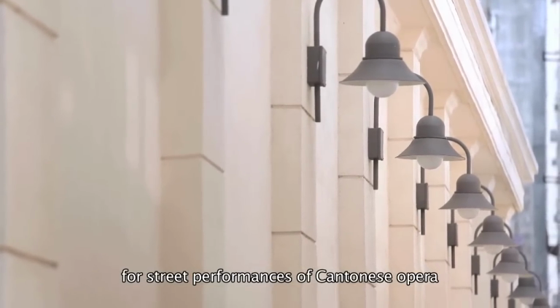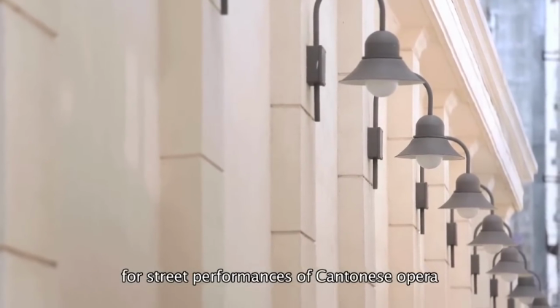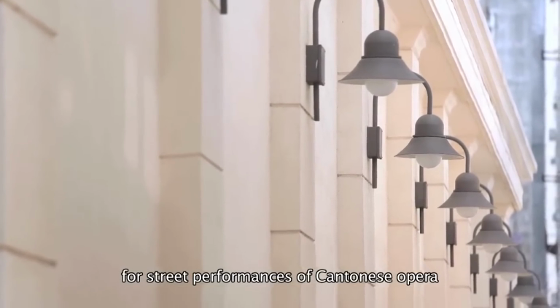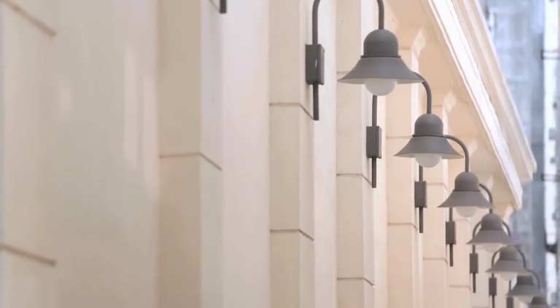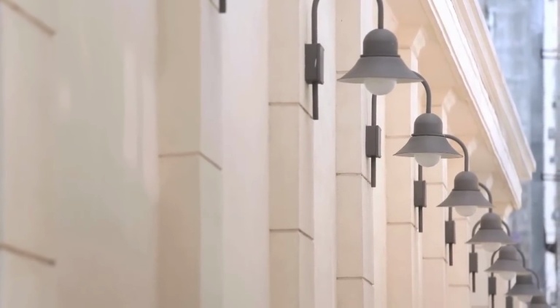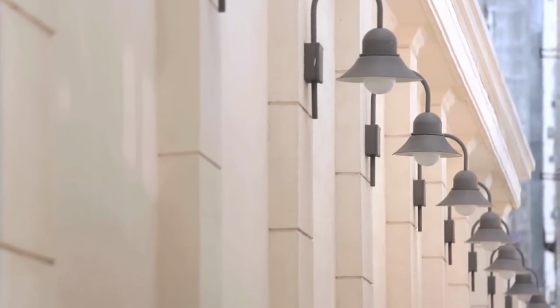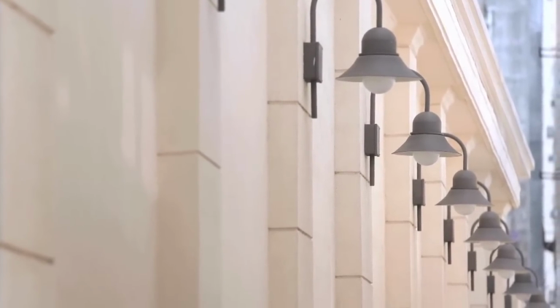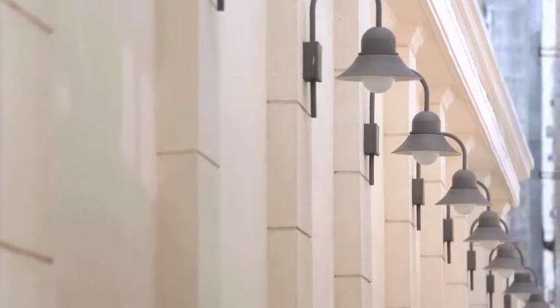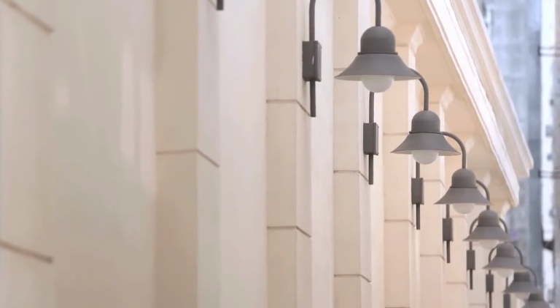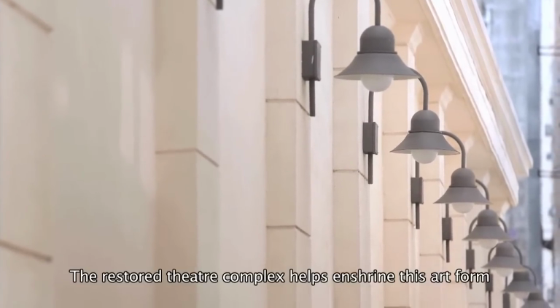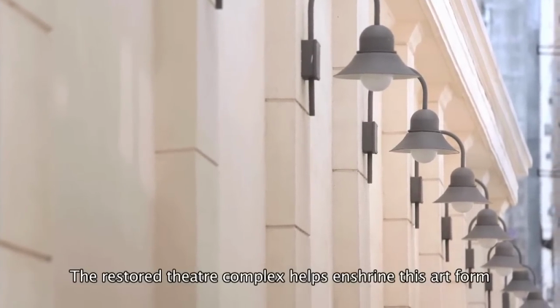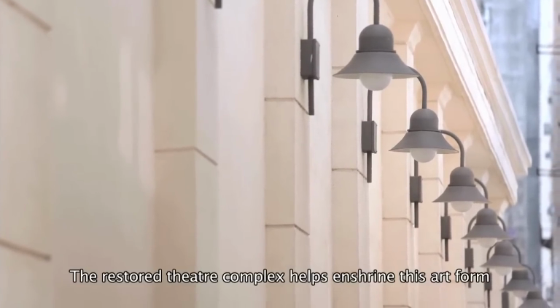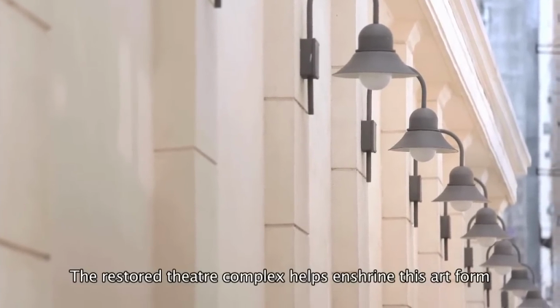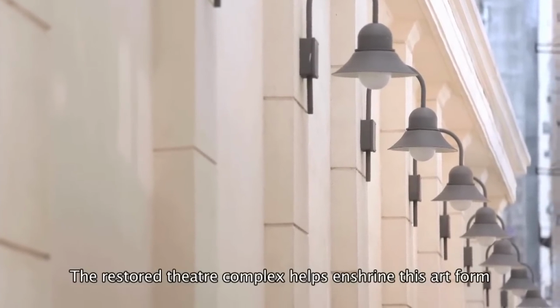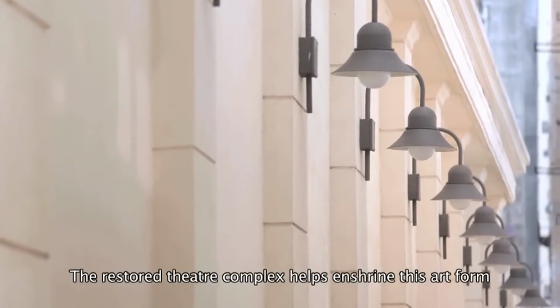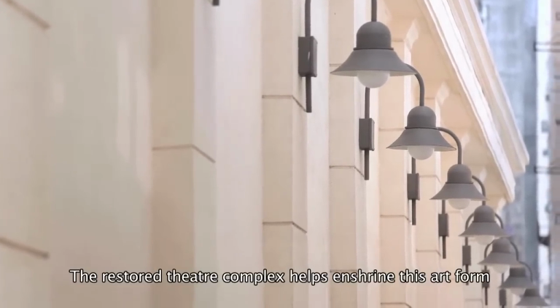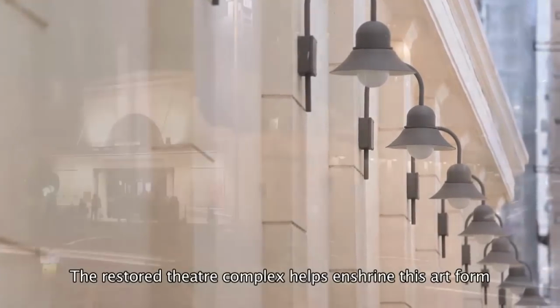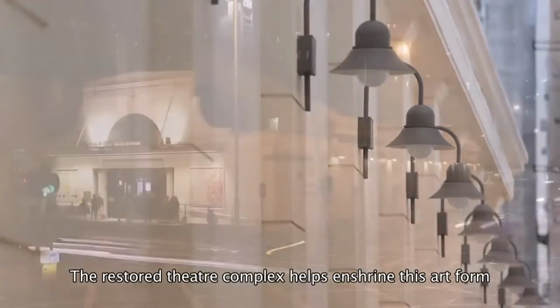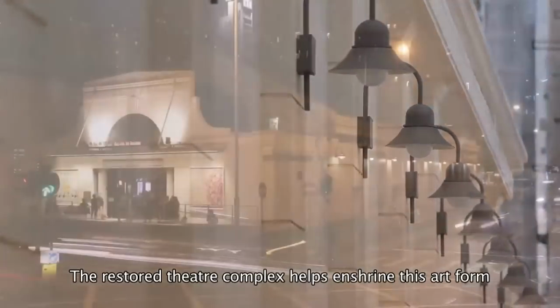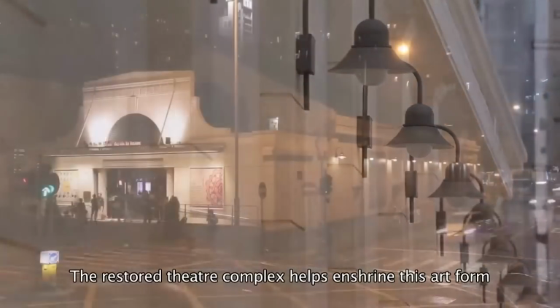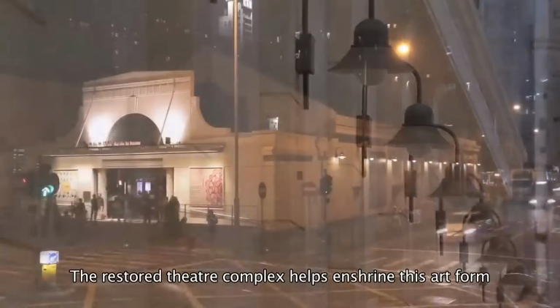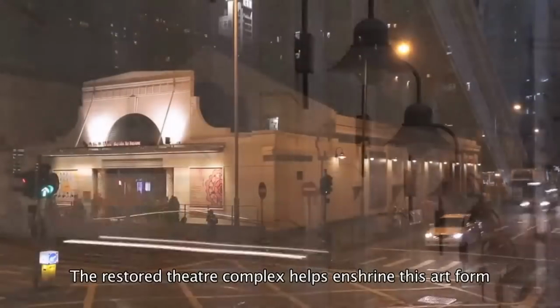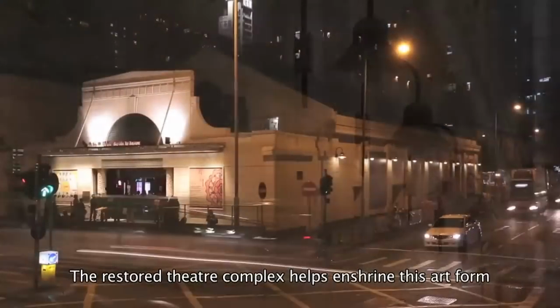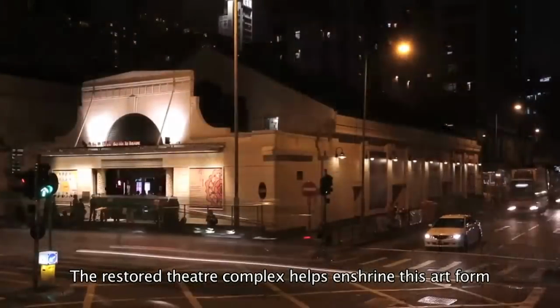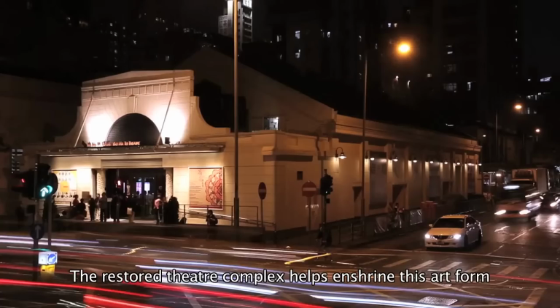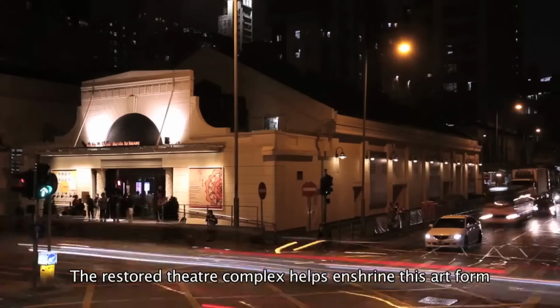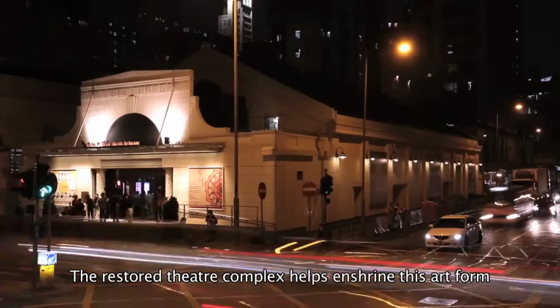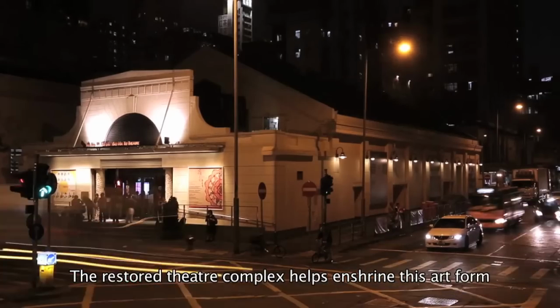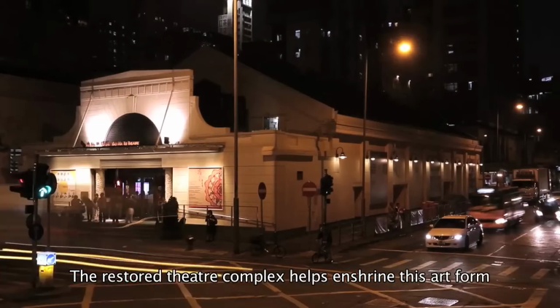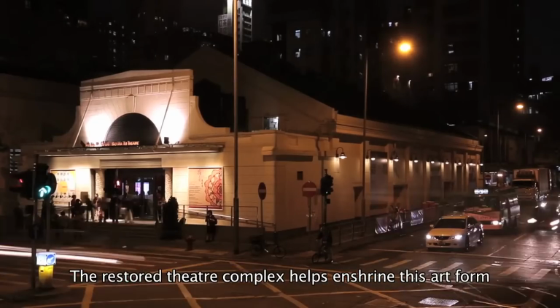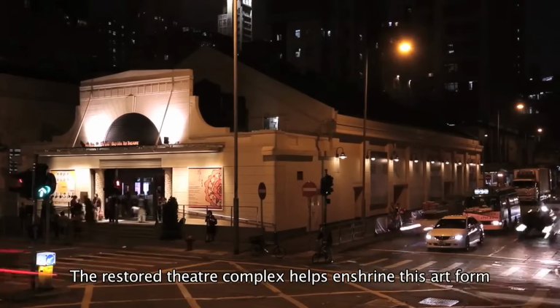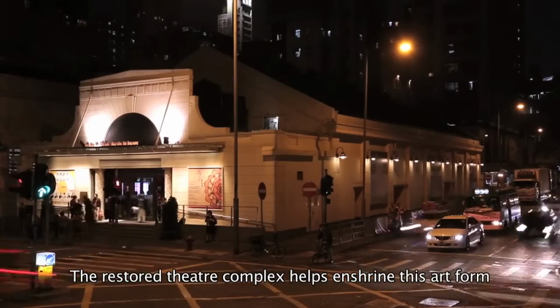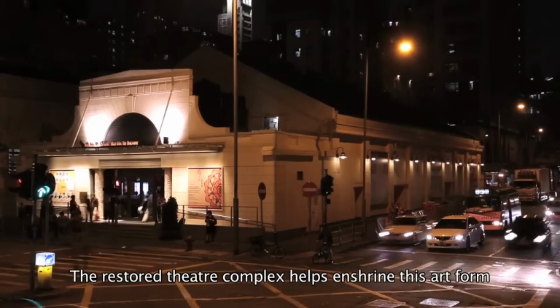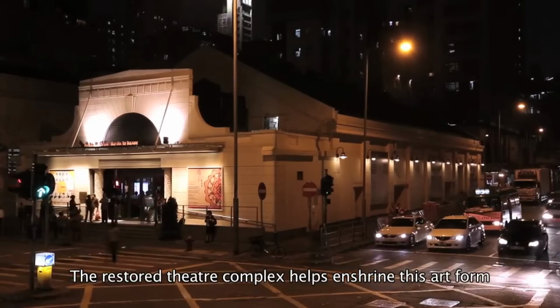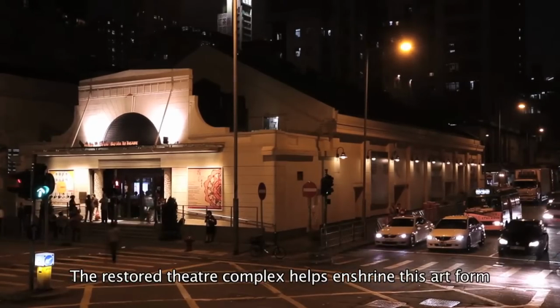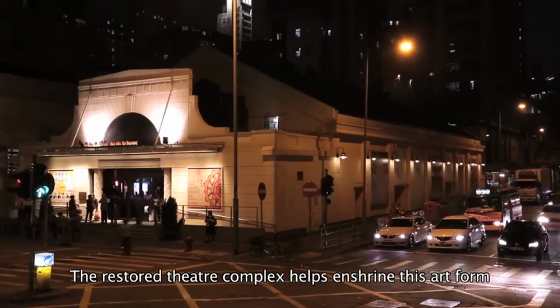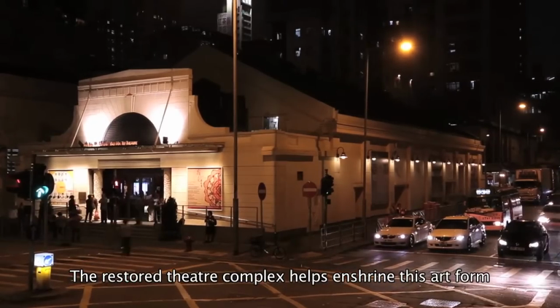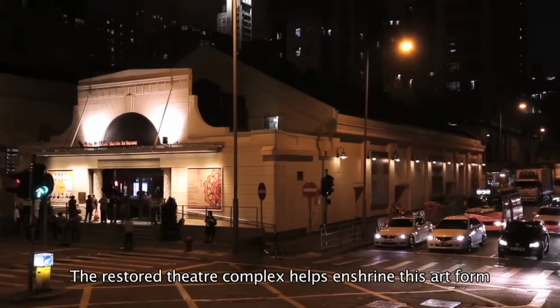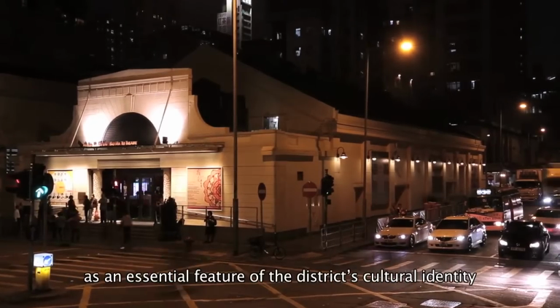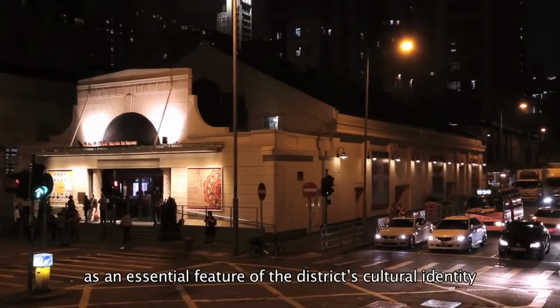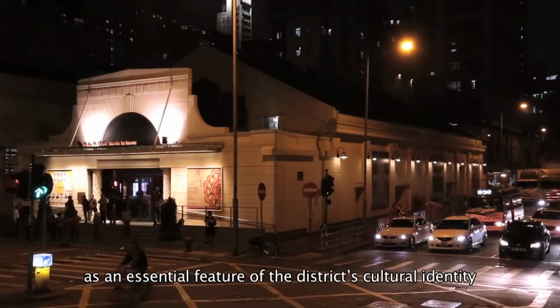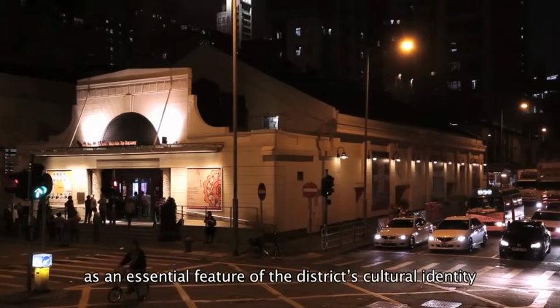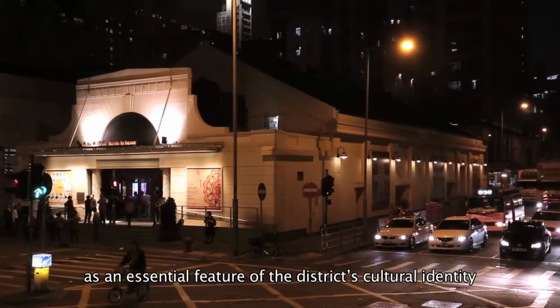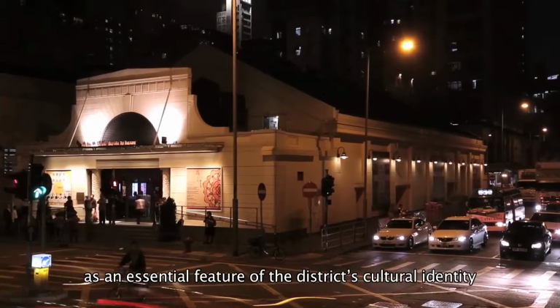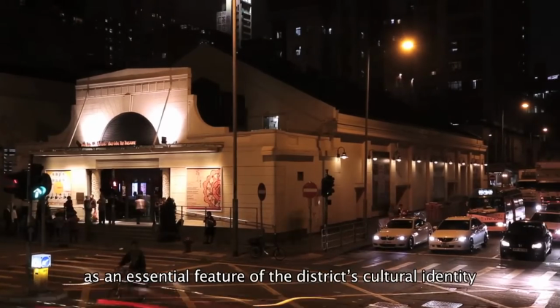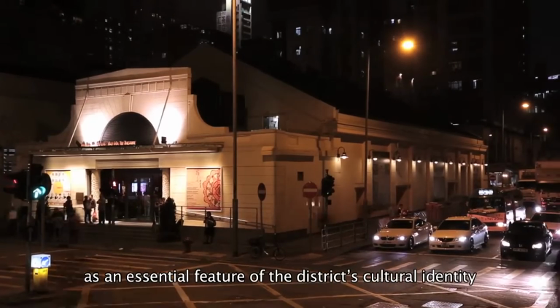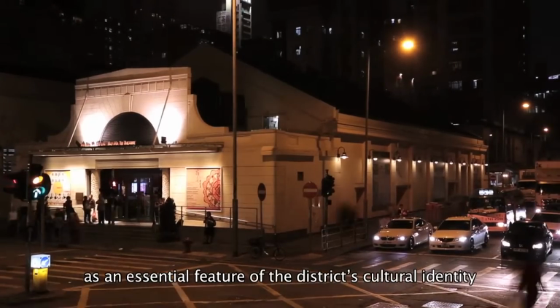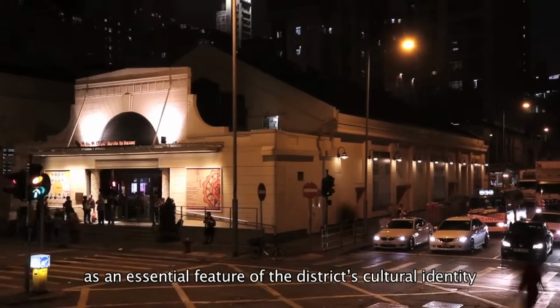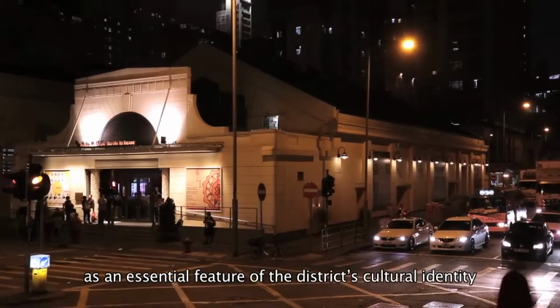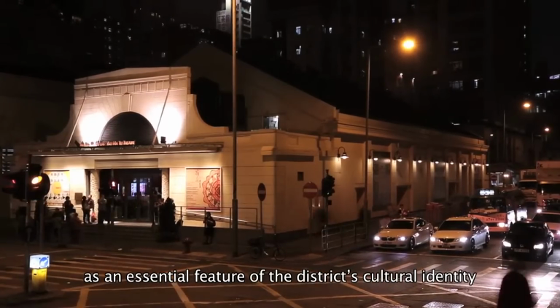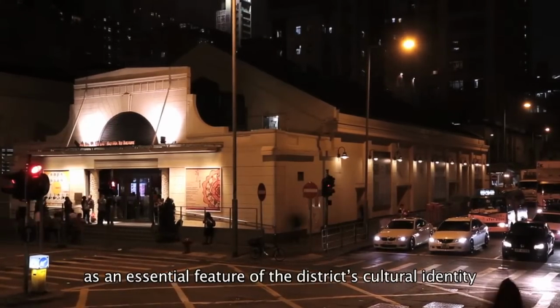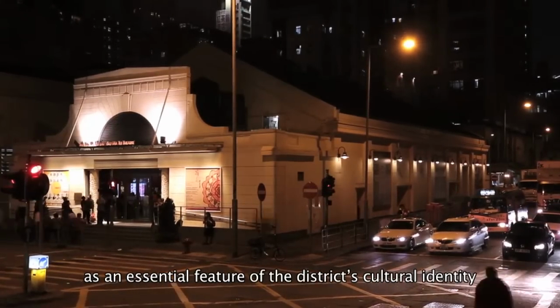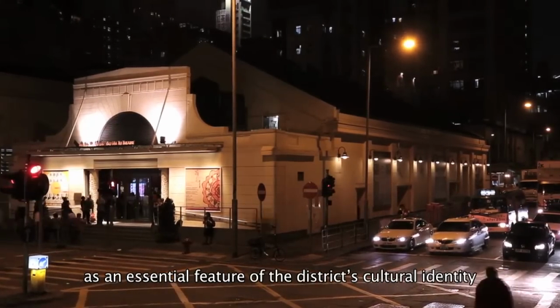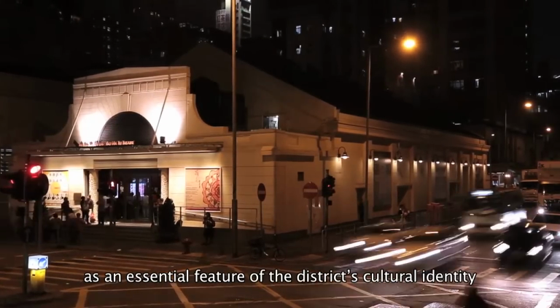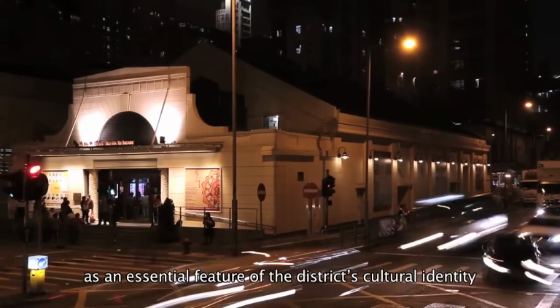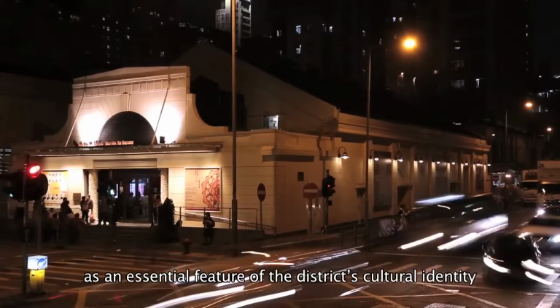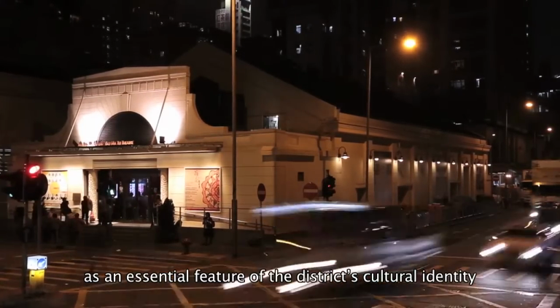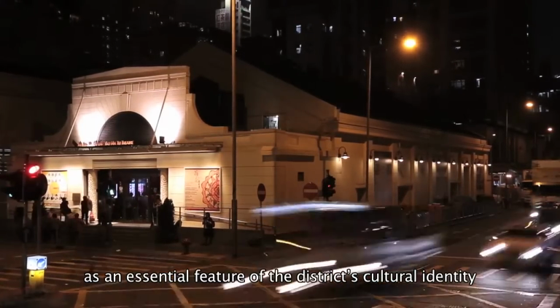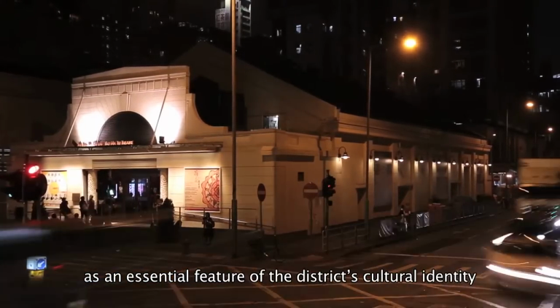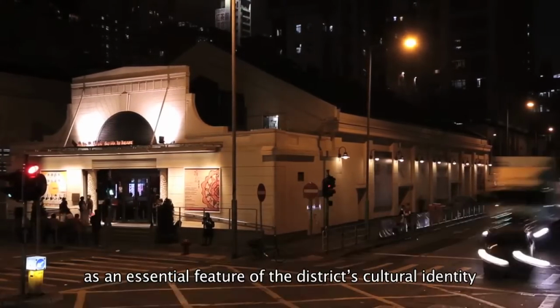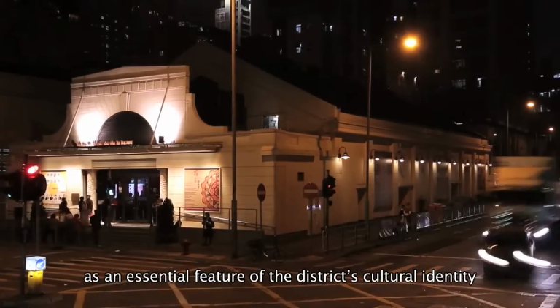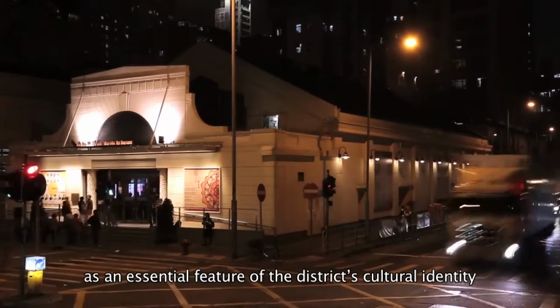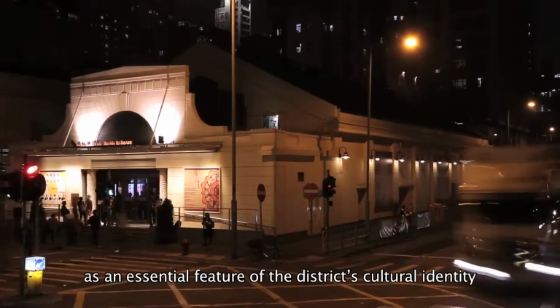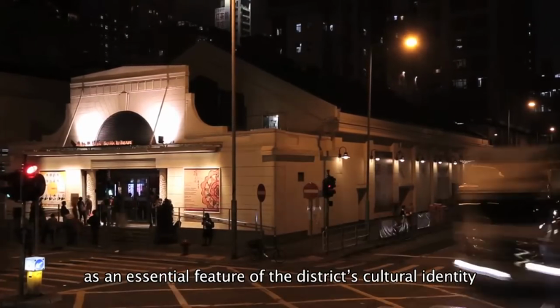The restored theatre complex helps enshrine this art form as an essential feature of the district's cultural identity.